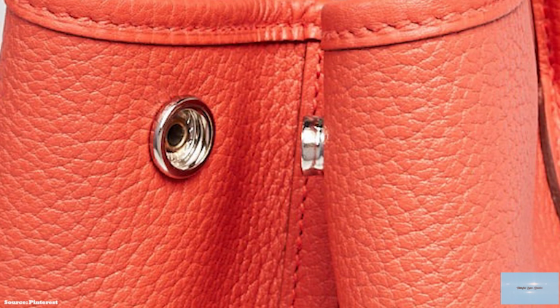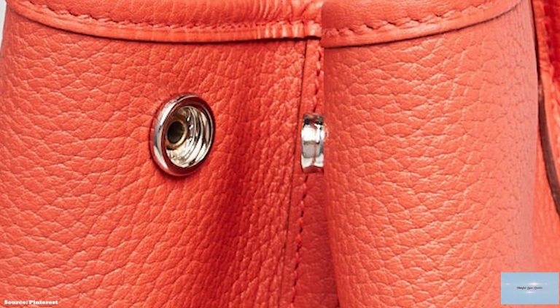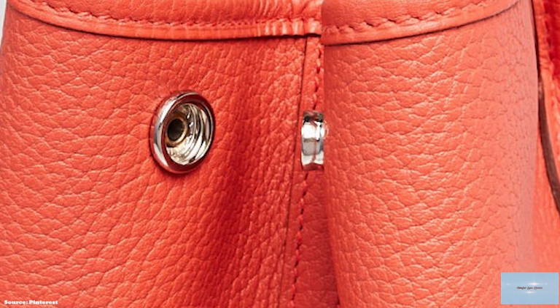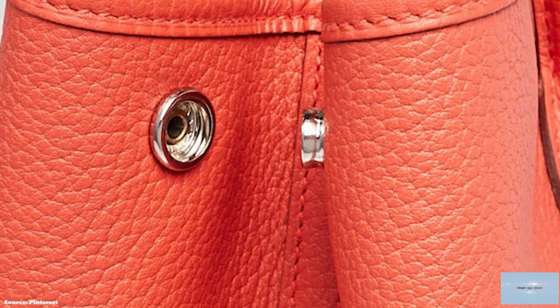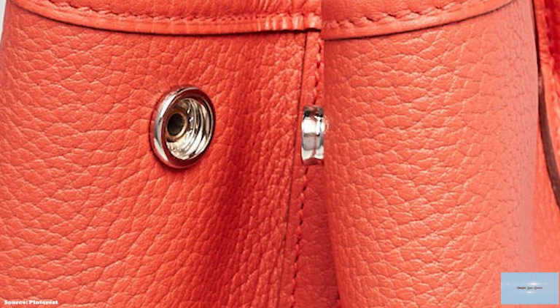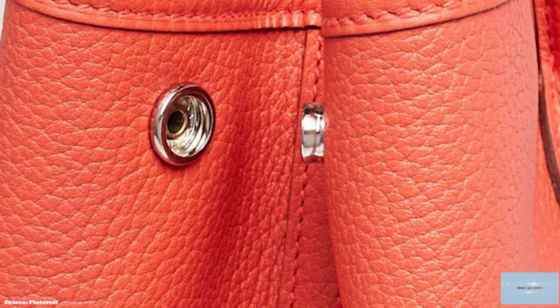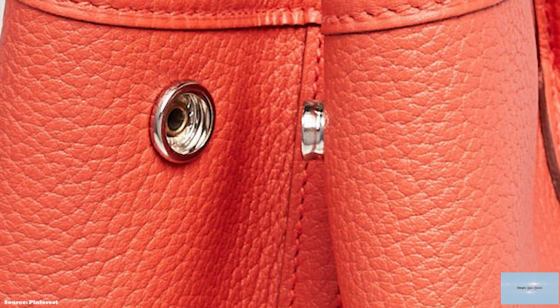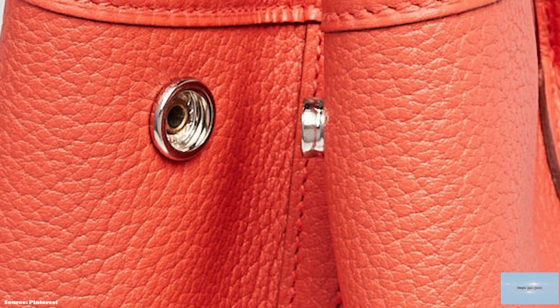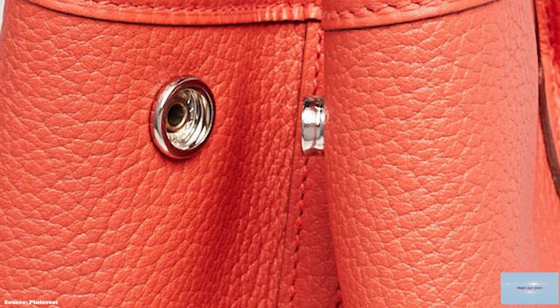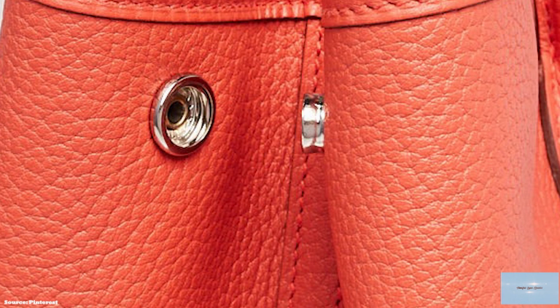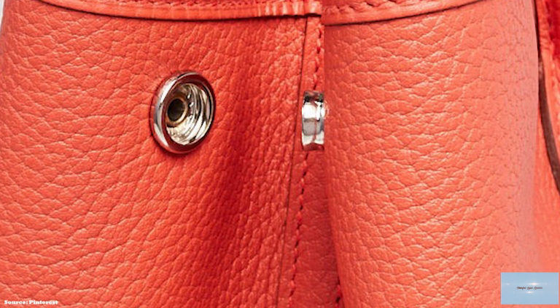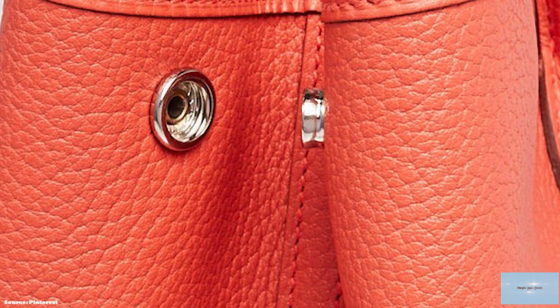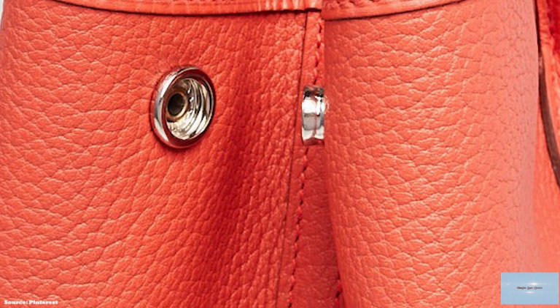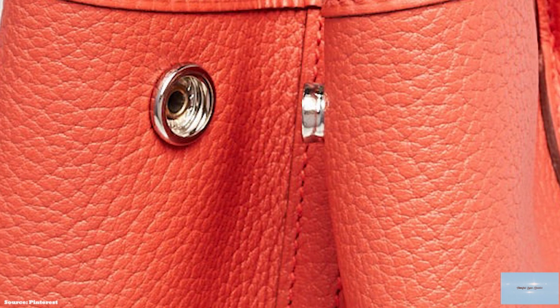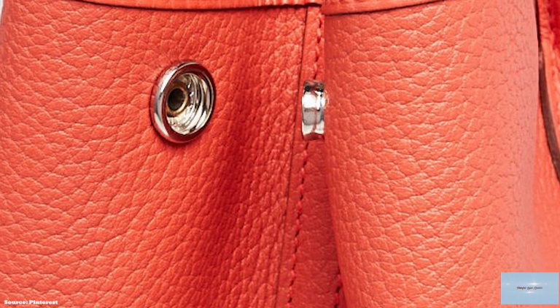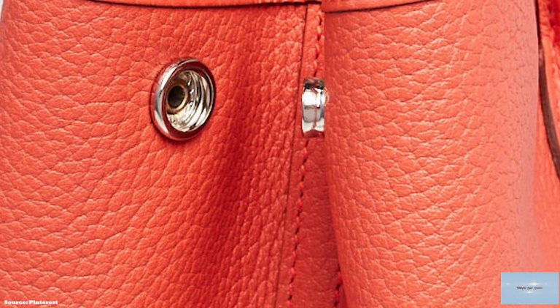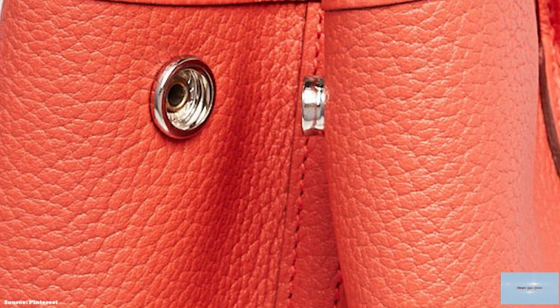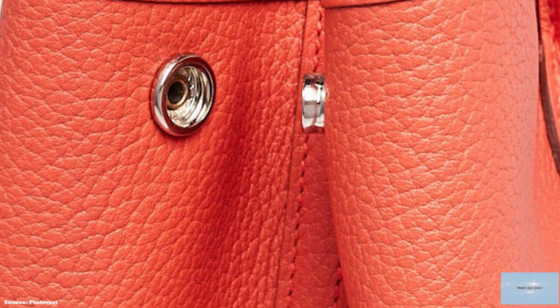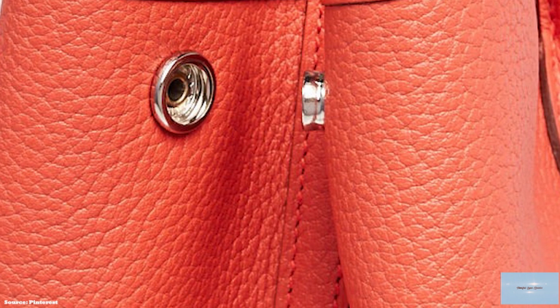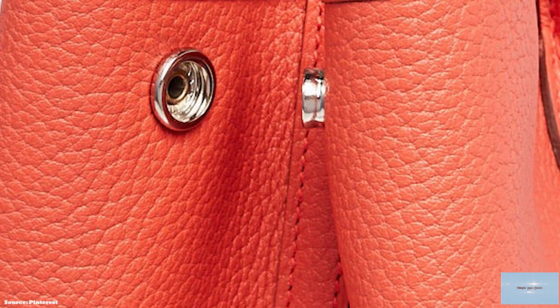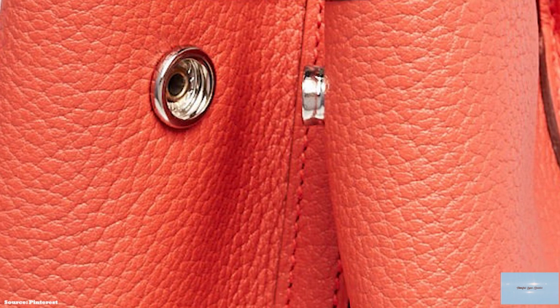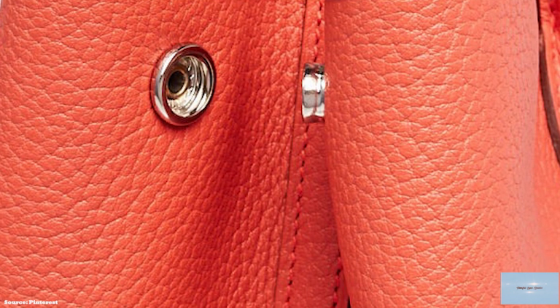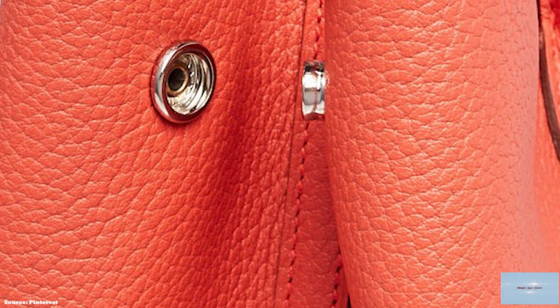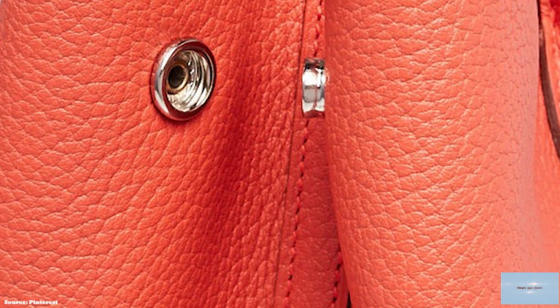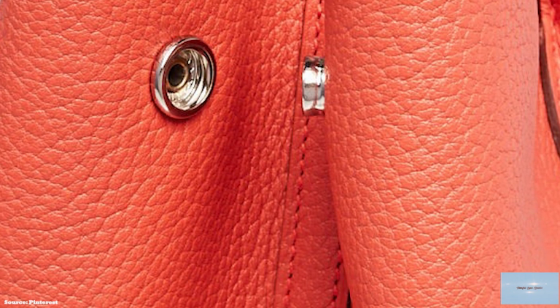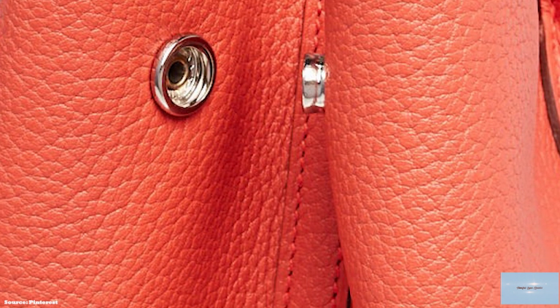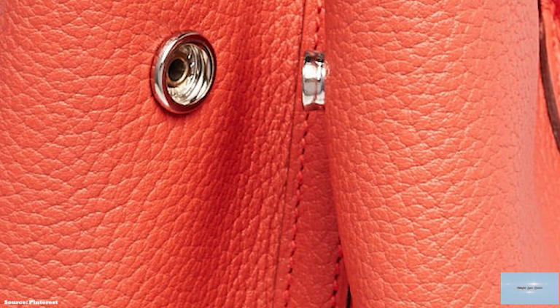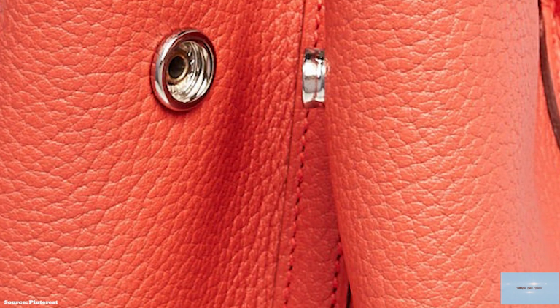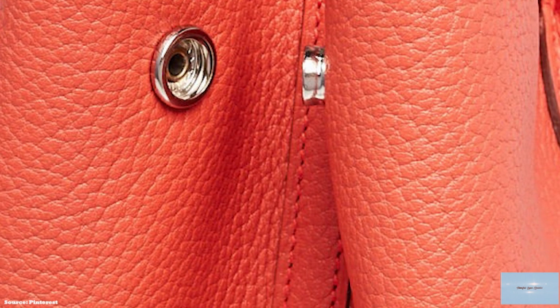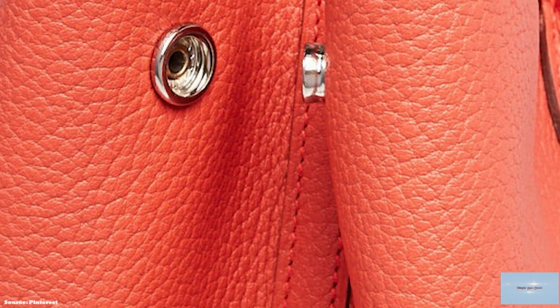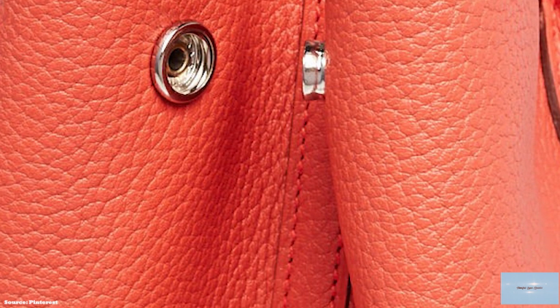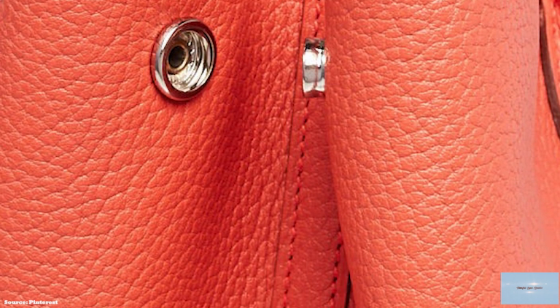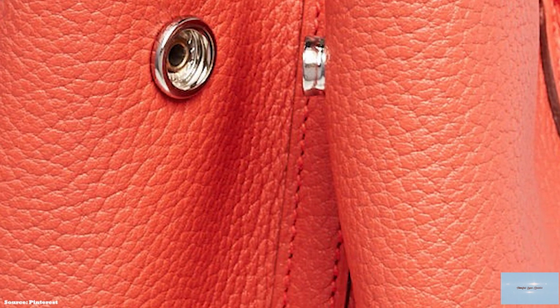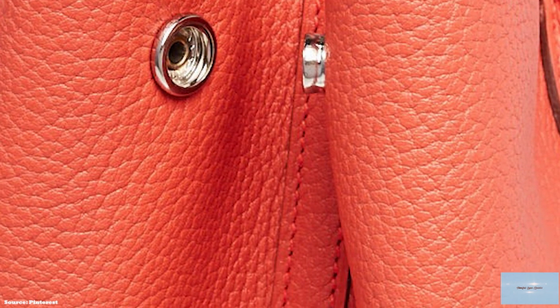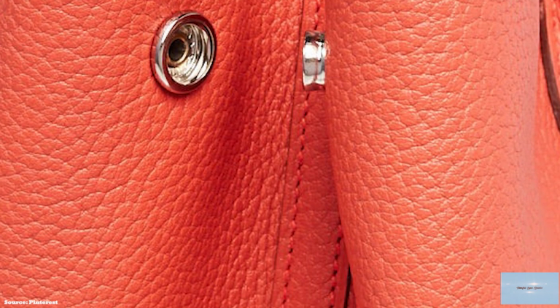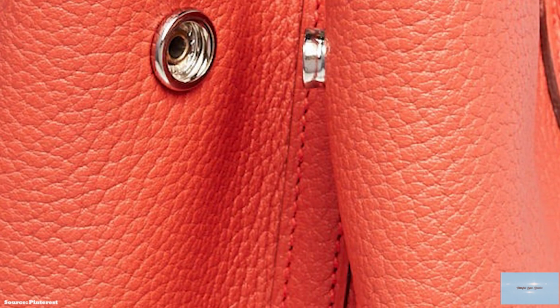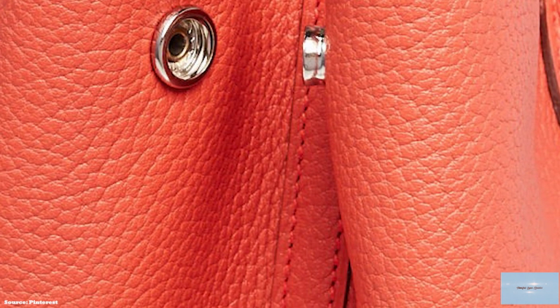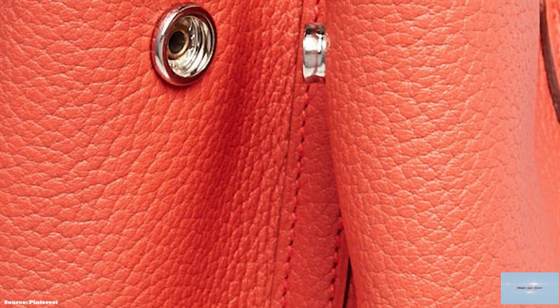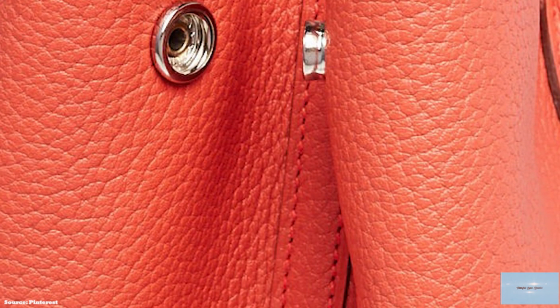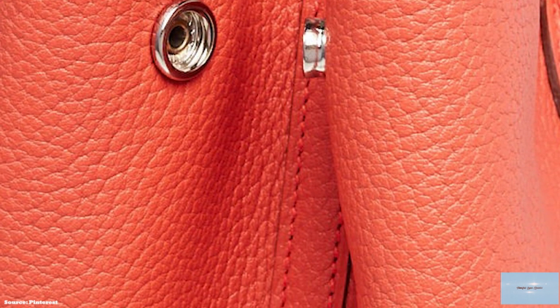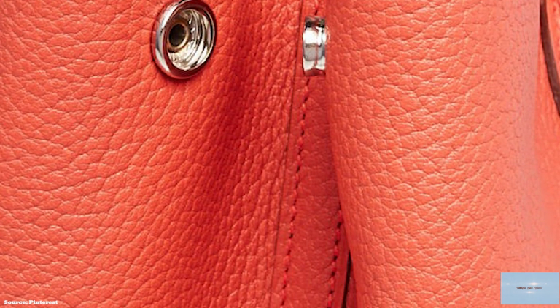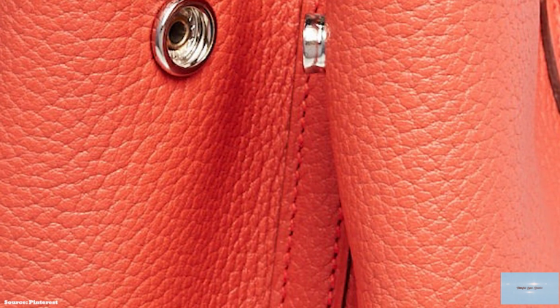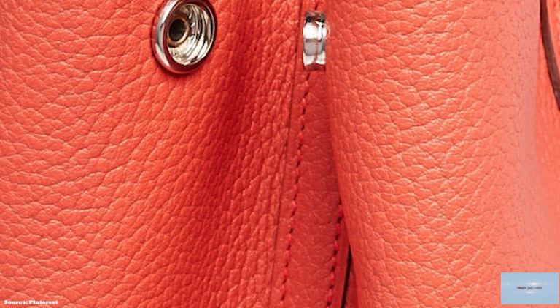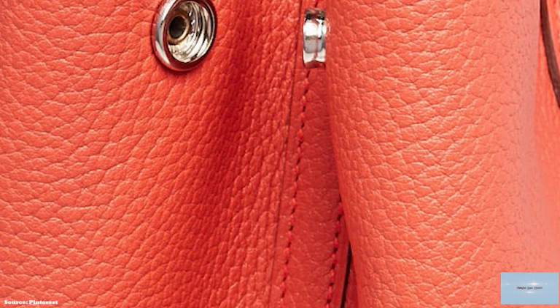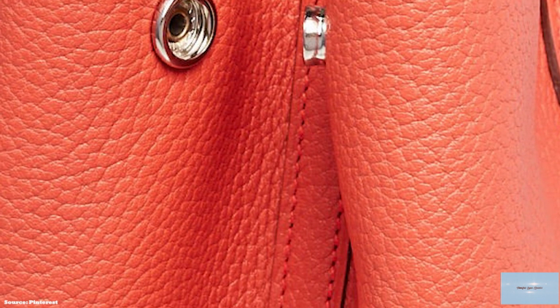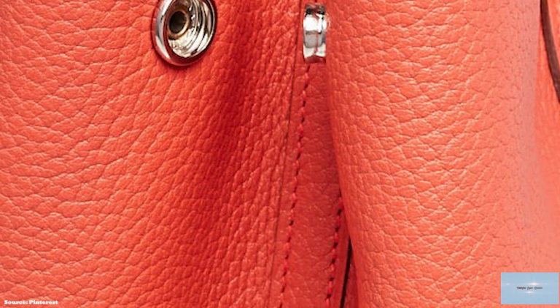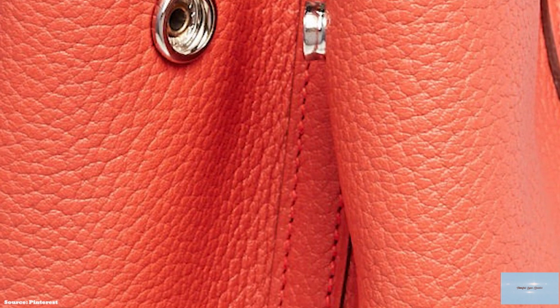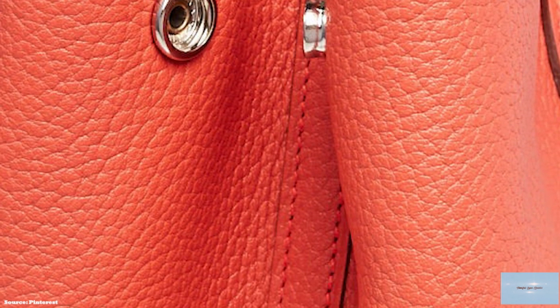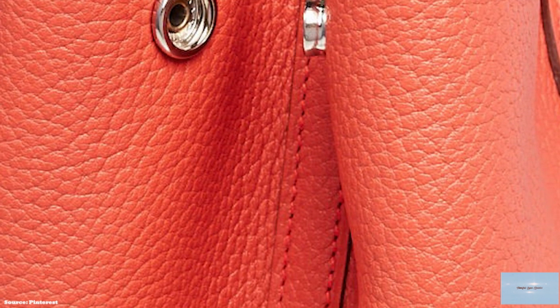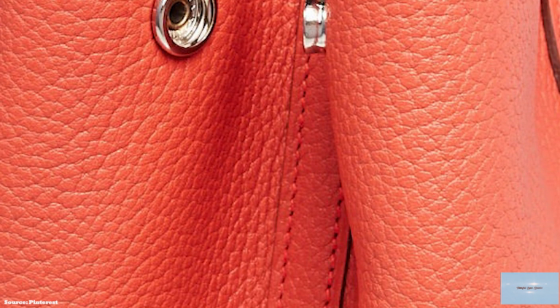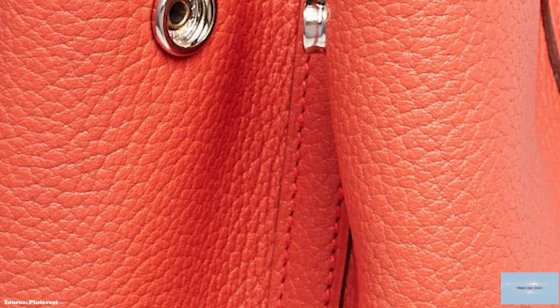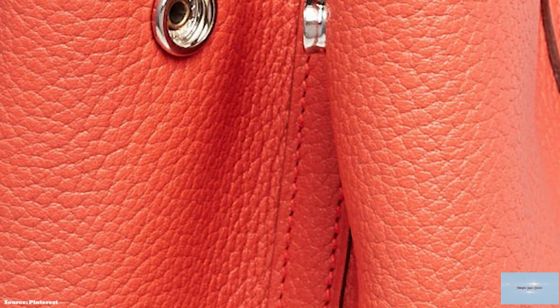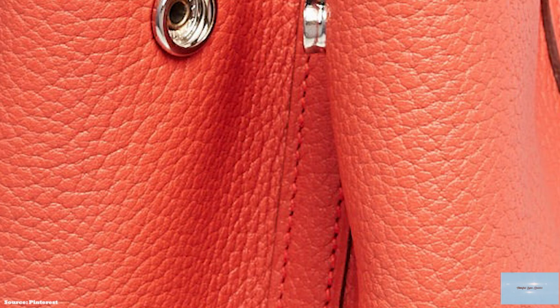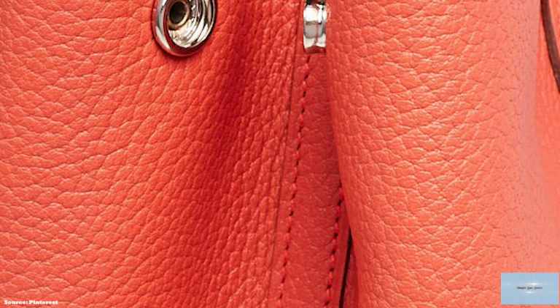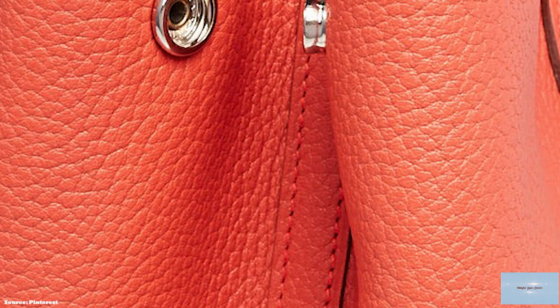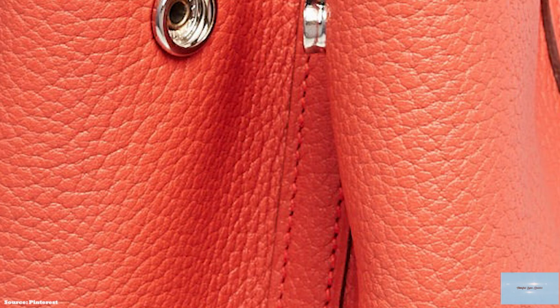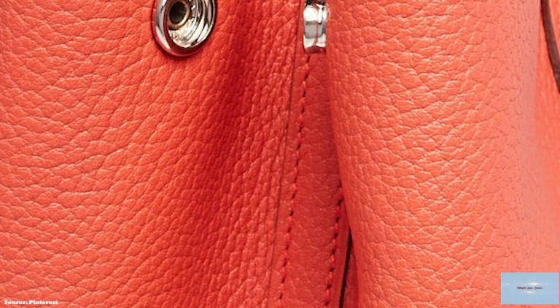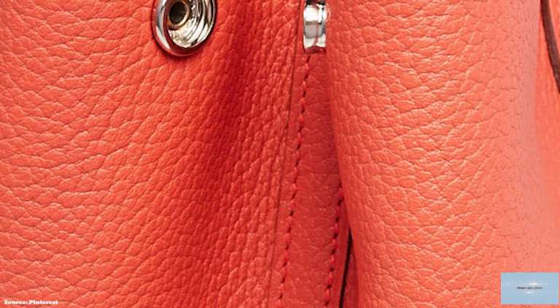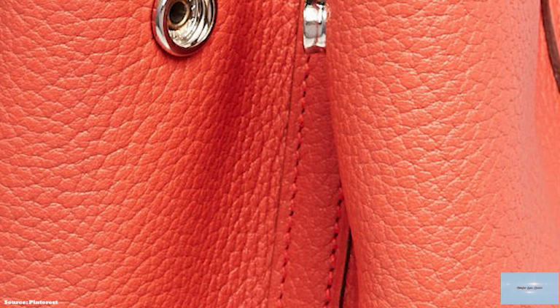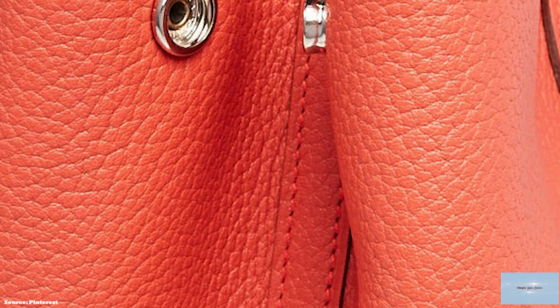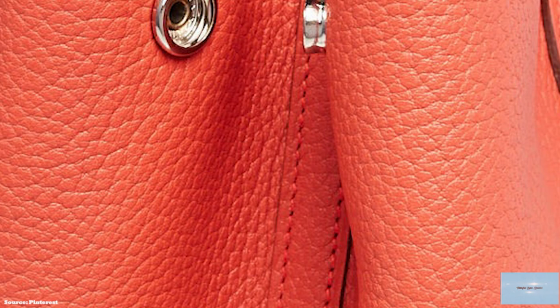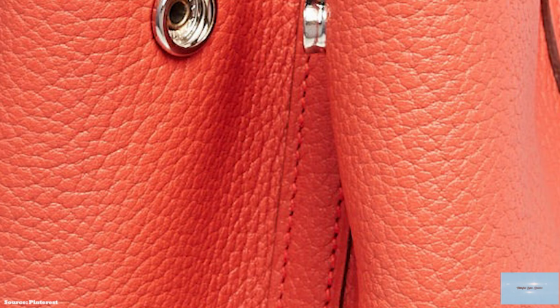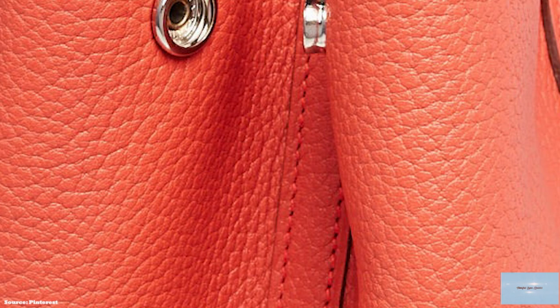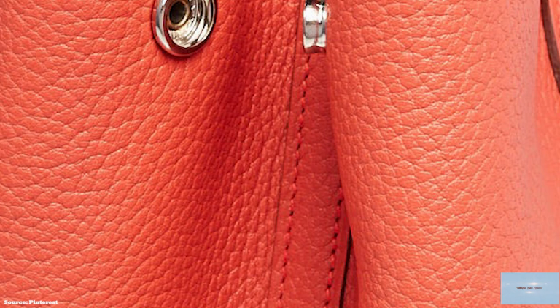Whether you're looking for a functional office bag or a casual shopper design, you'll have a lot of options to choose from in the Hermès Garden Party style.